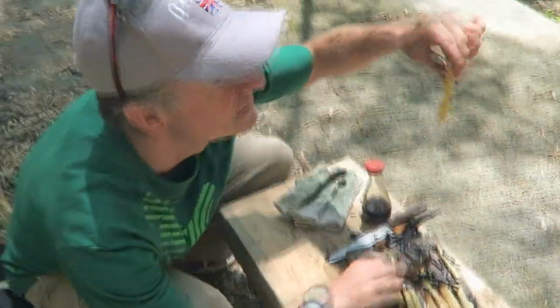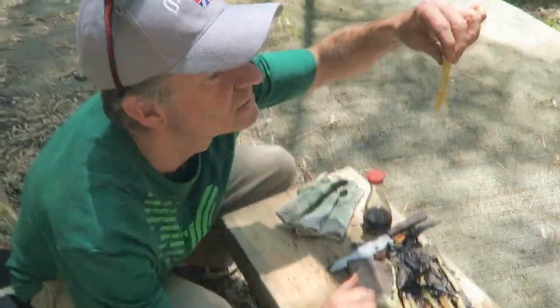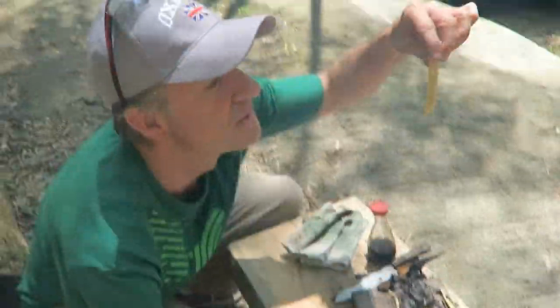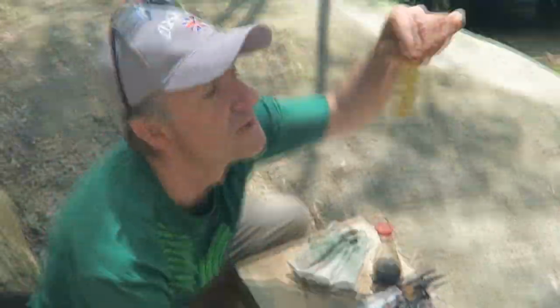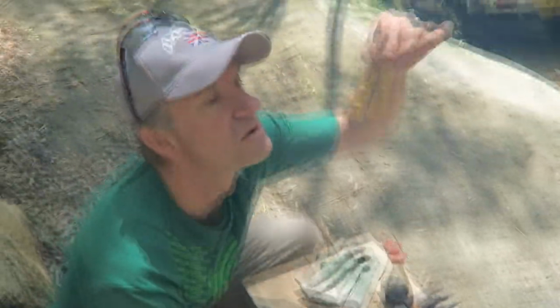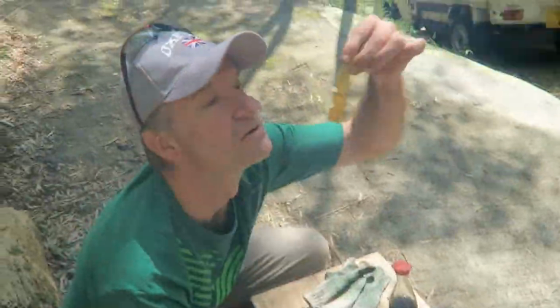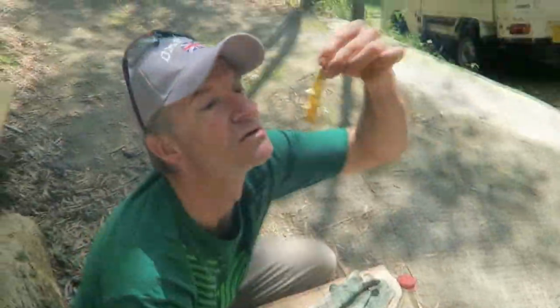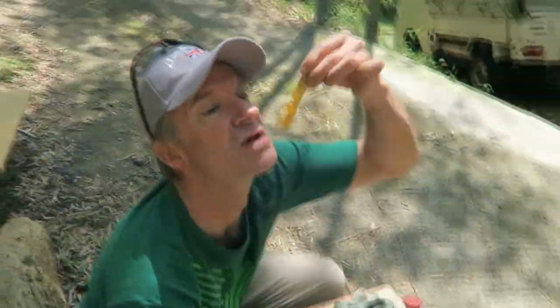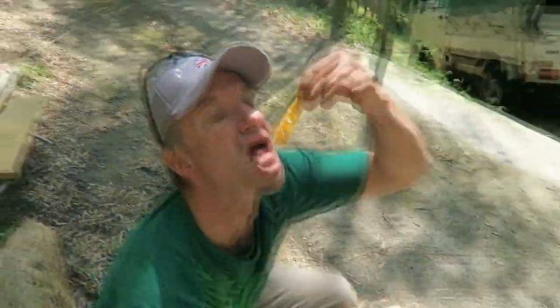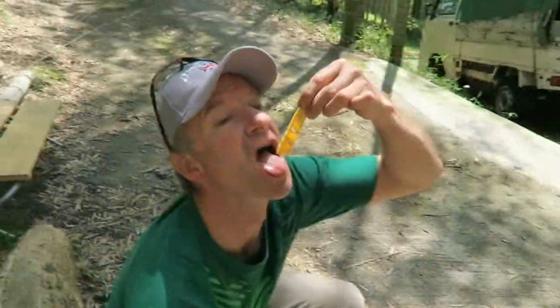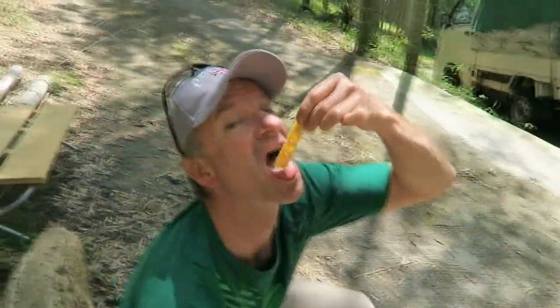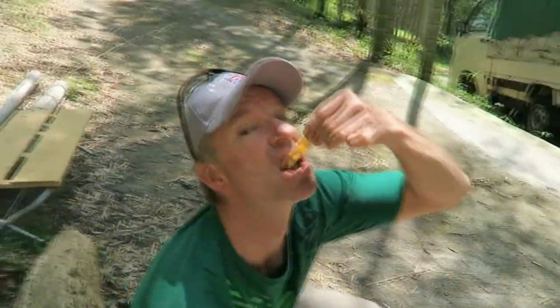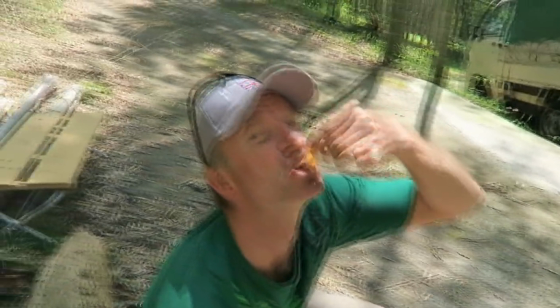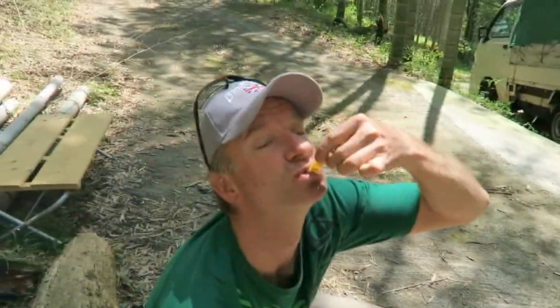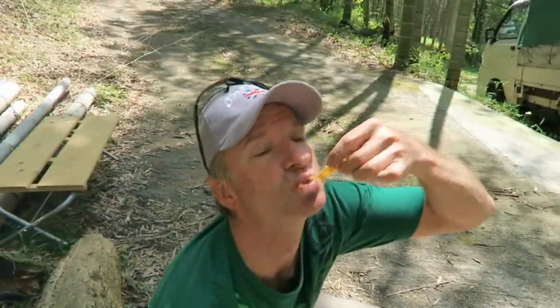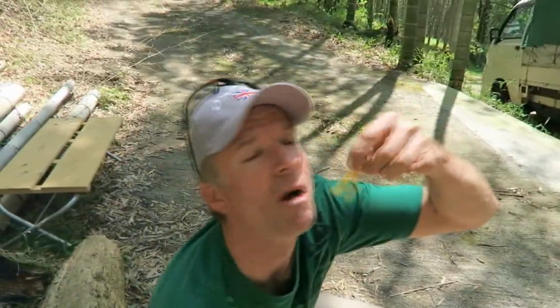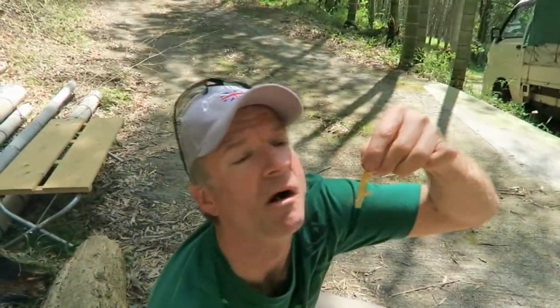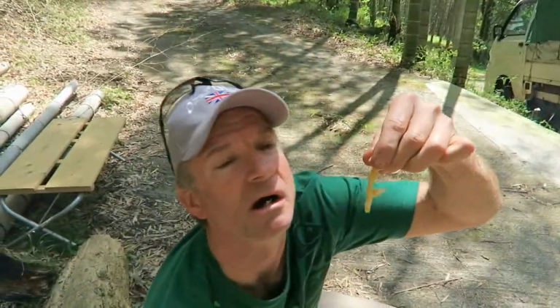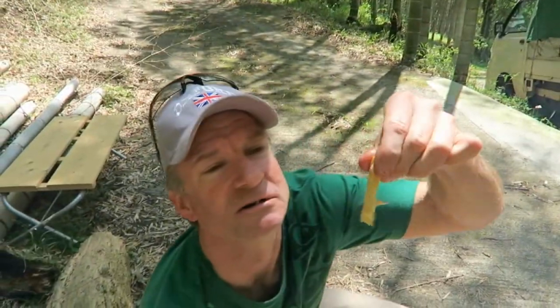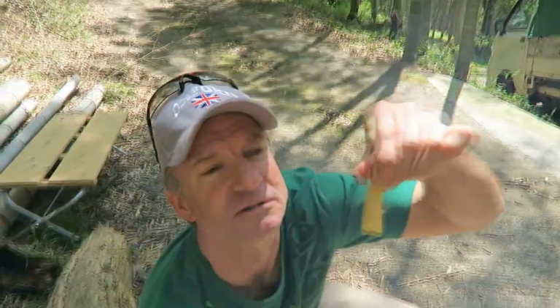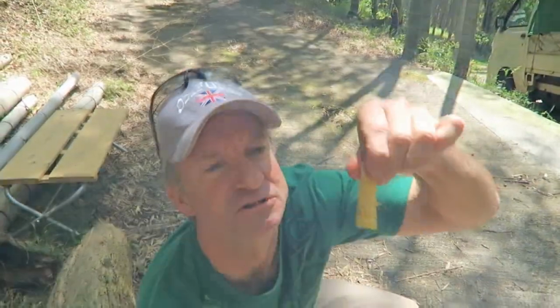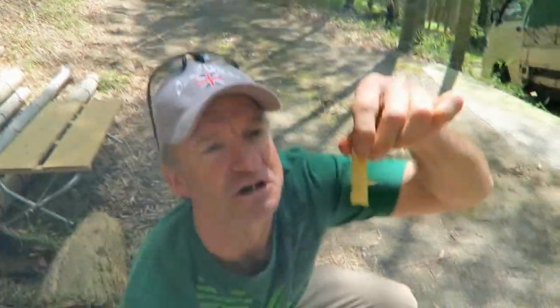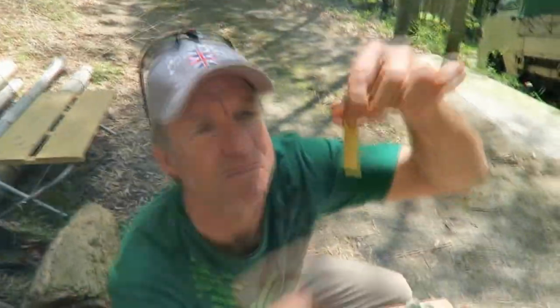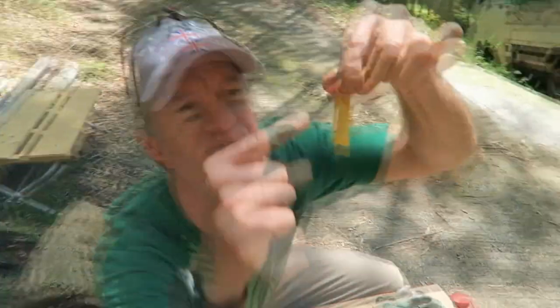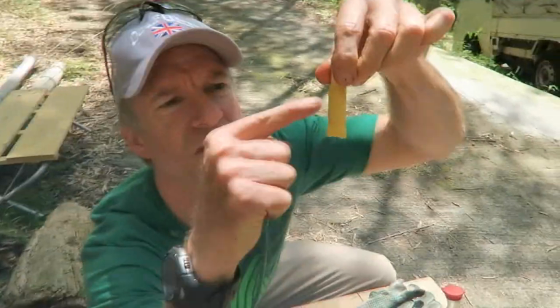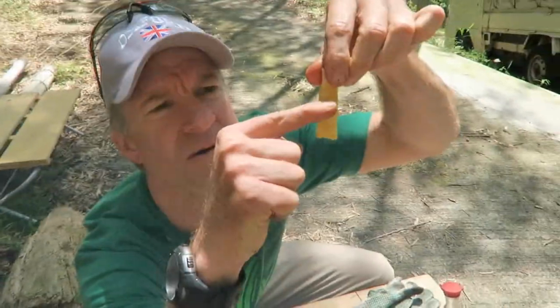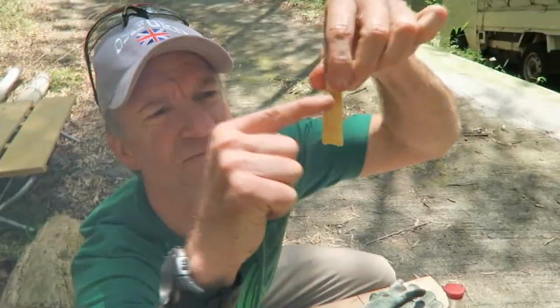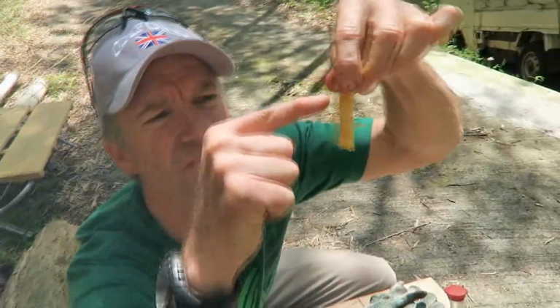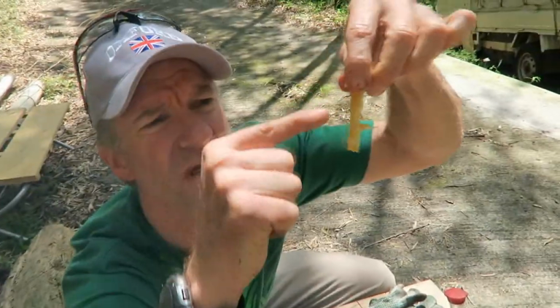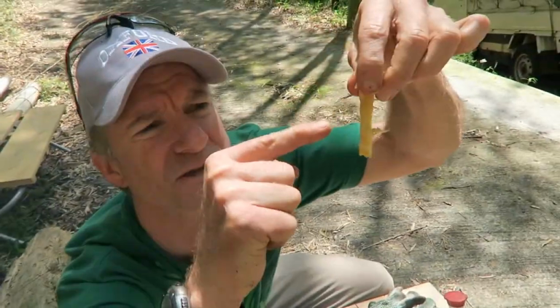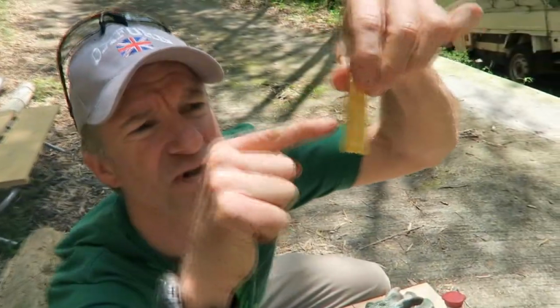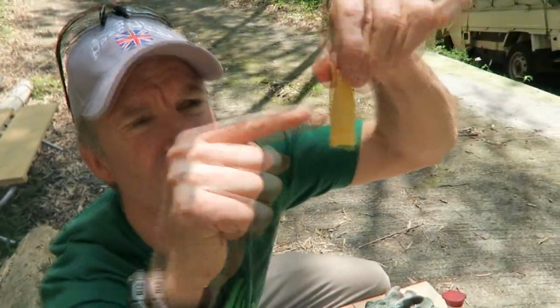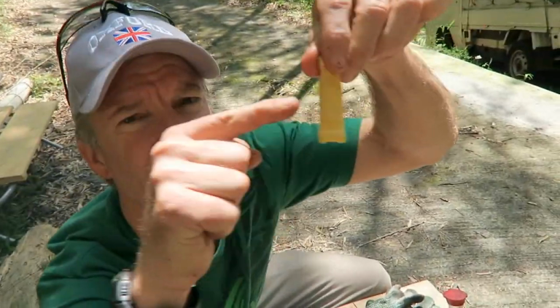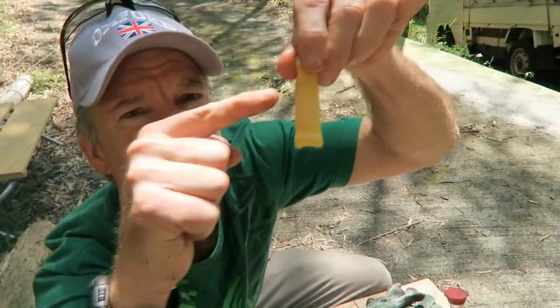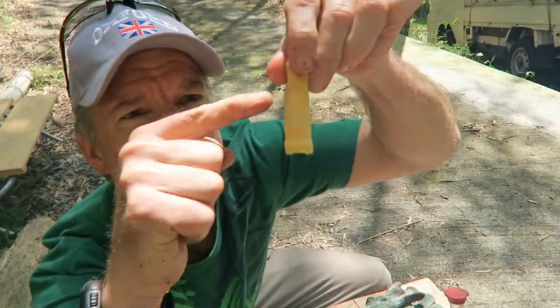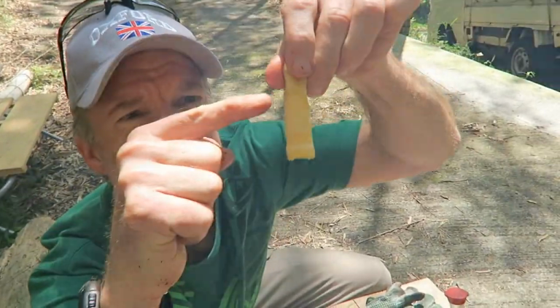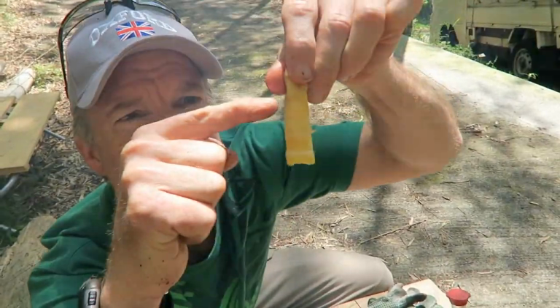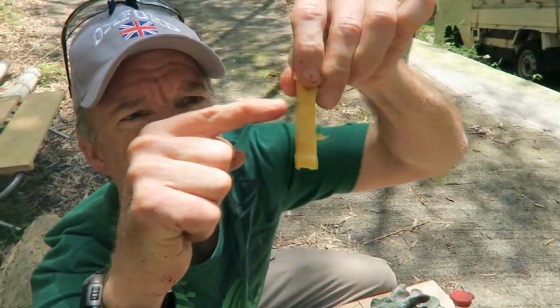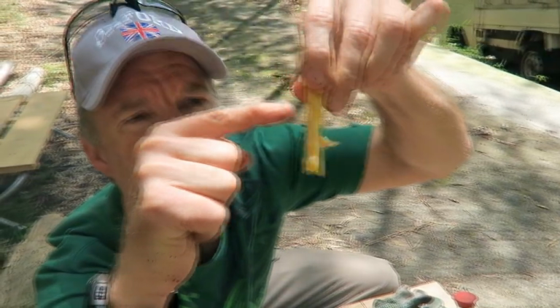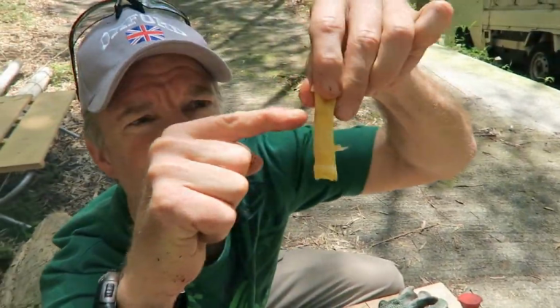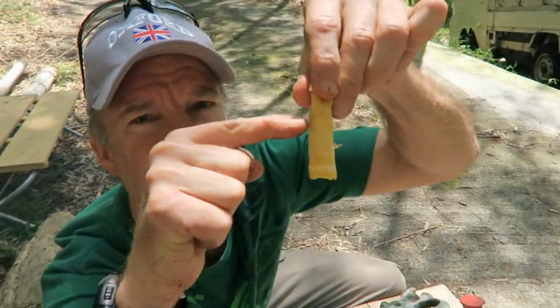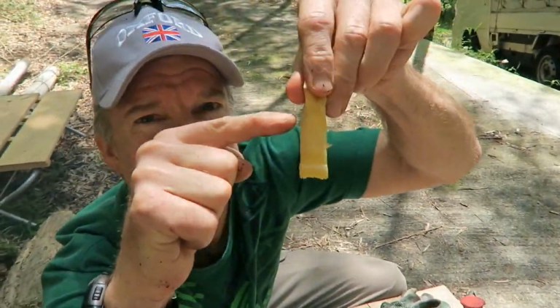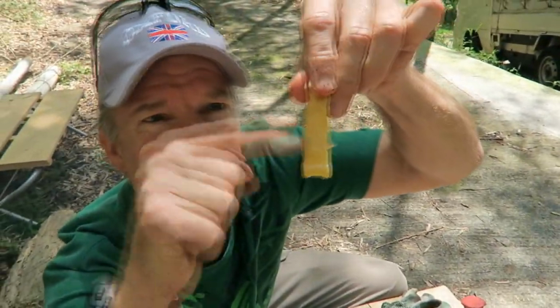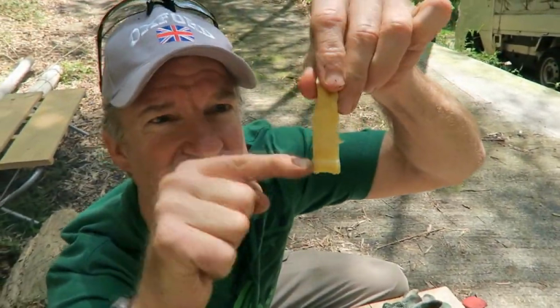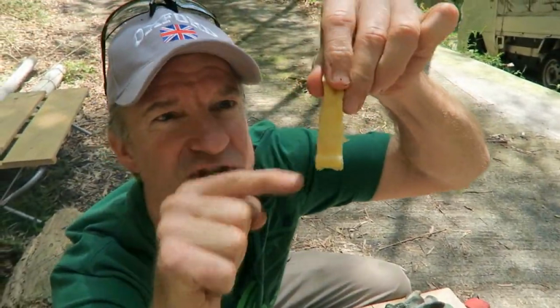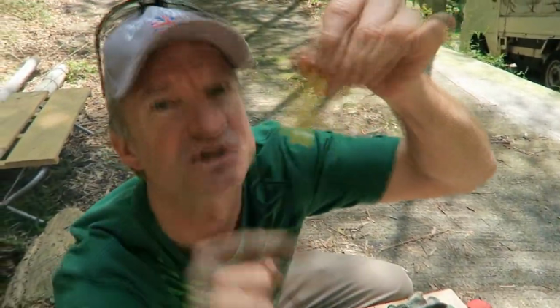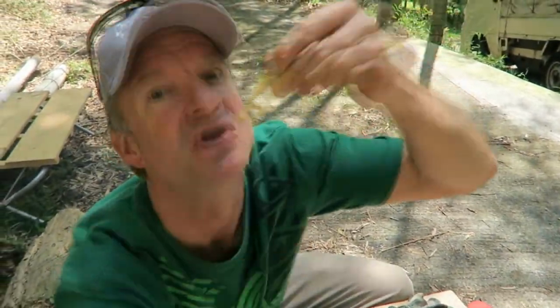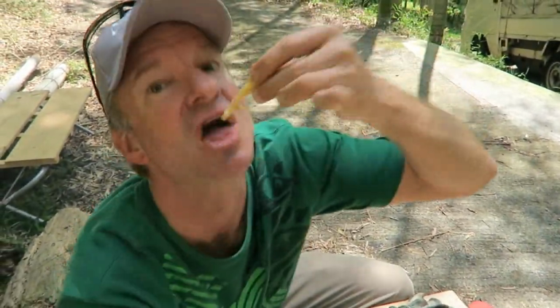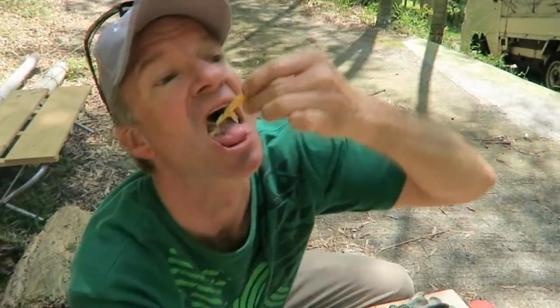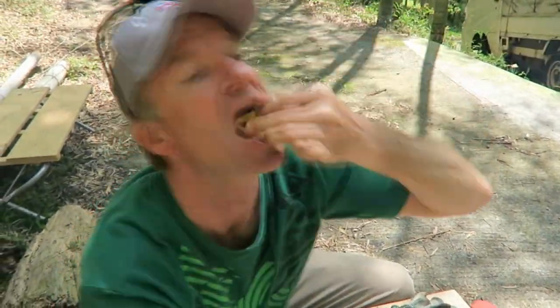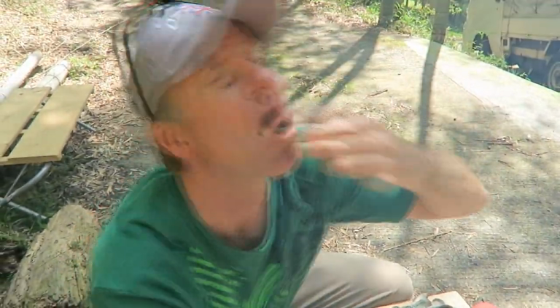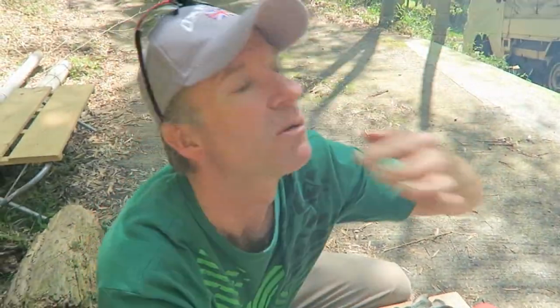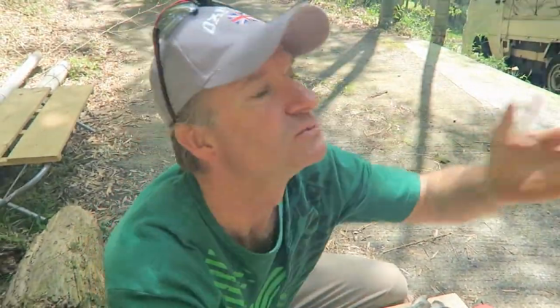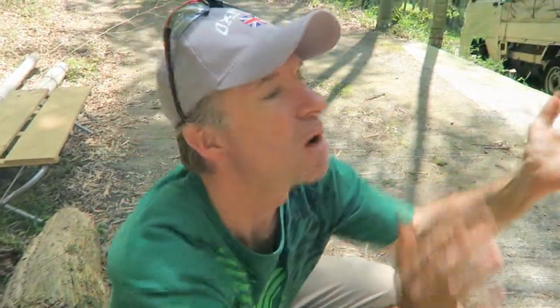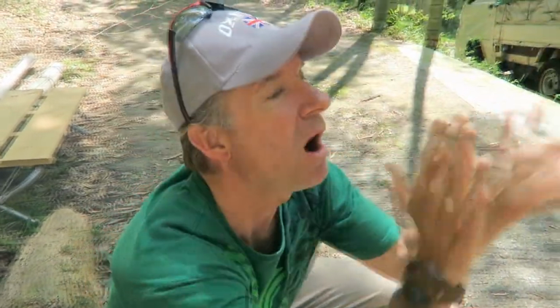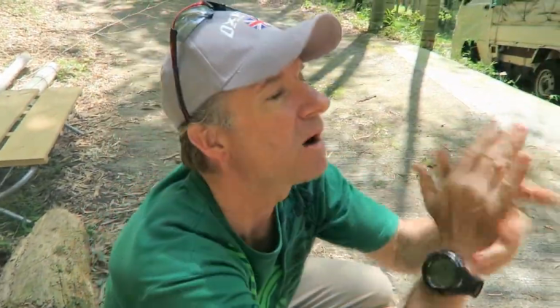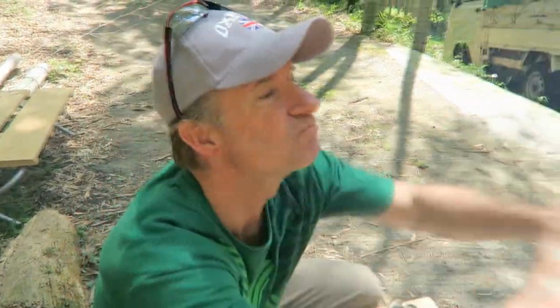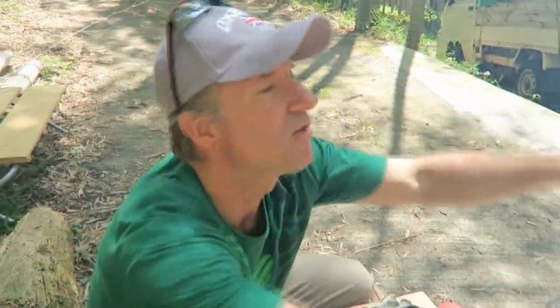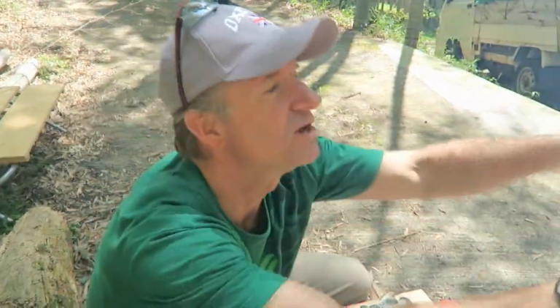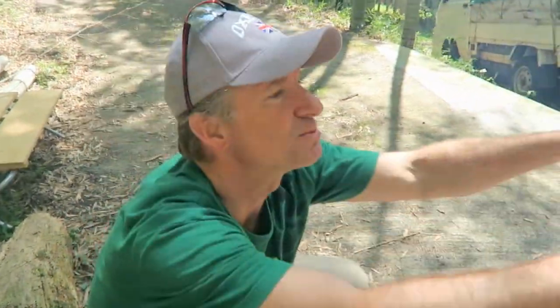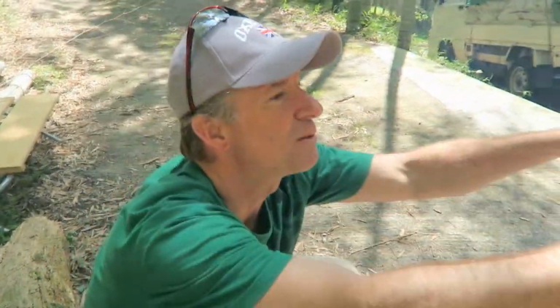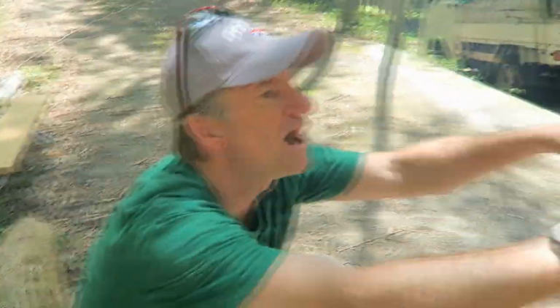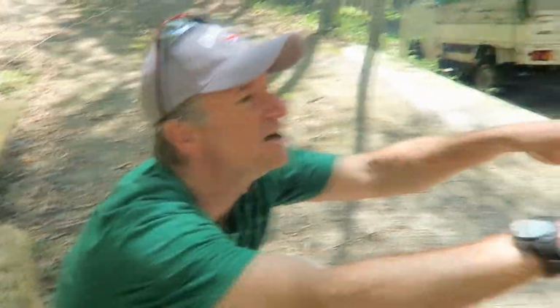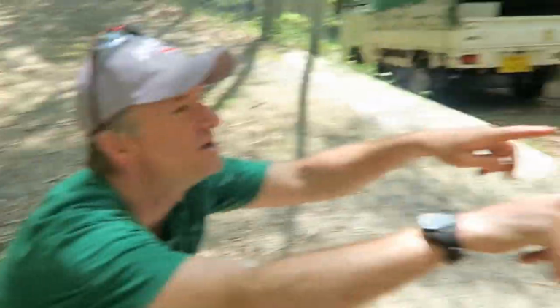Might have to eat this all day because the van is not coming. You can see it's starting to look like bamboo — it's got the sections. There's my ride.